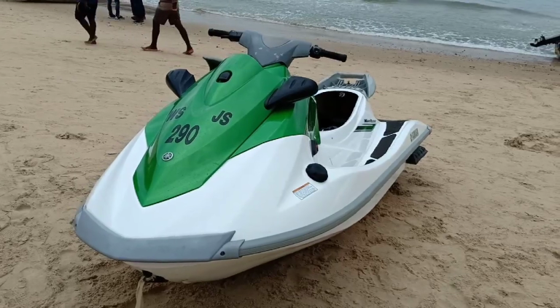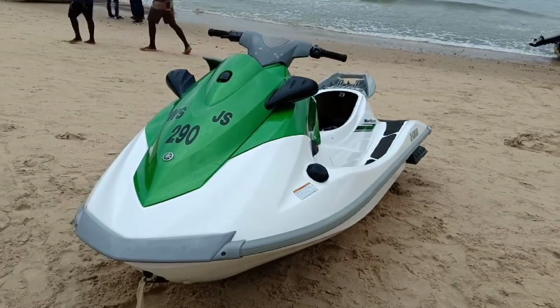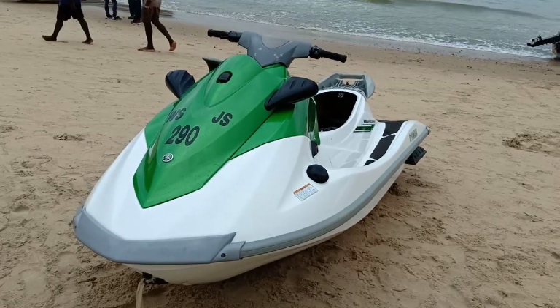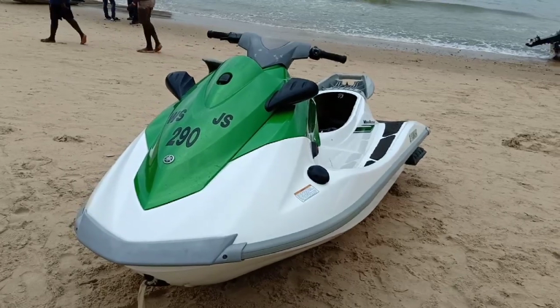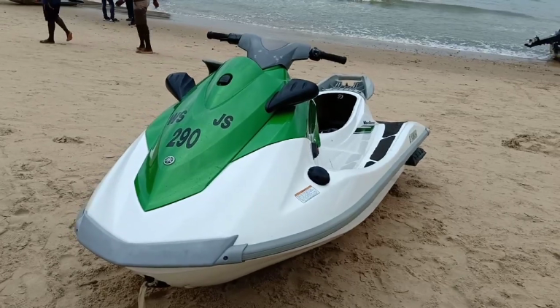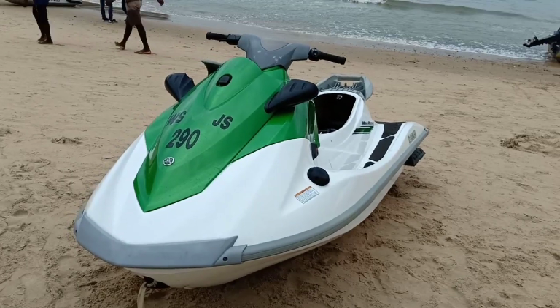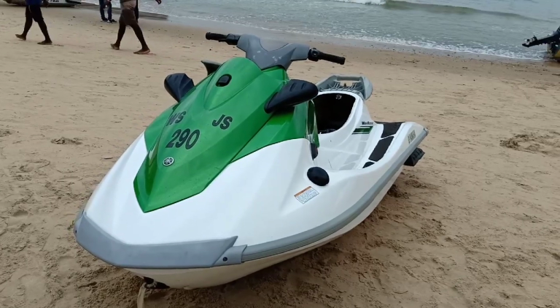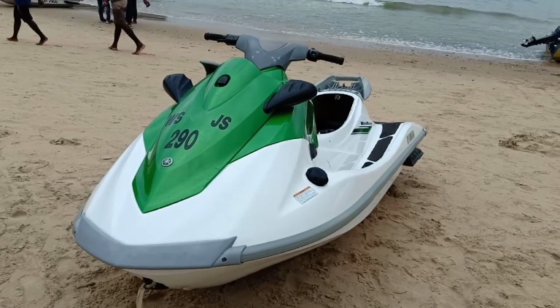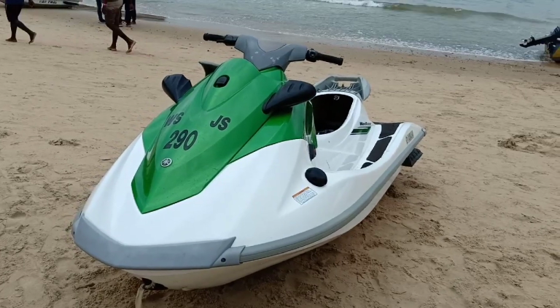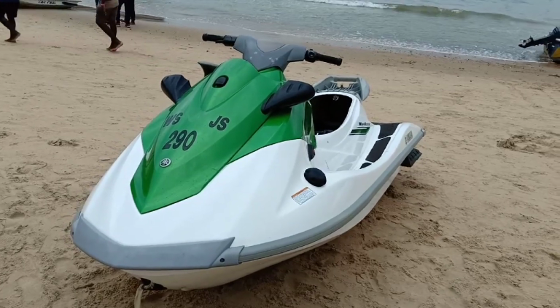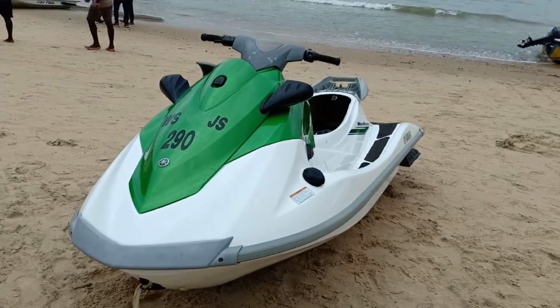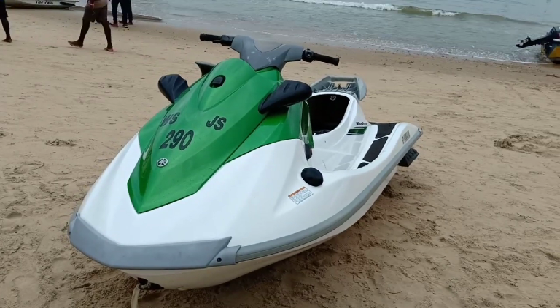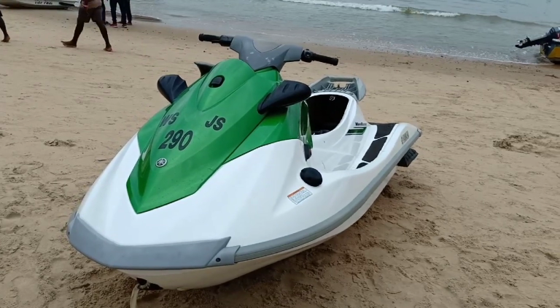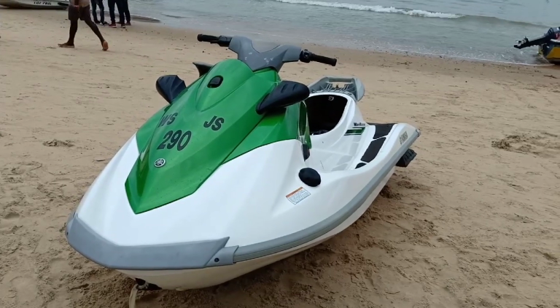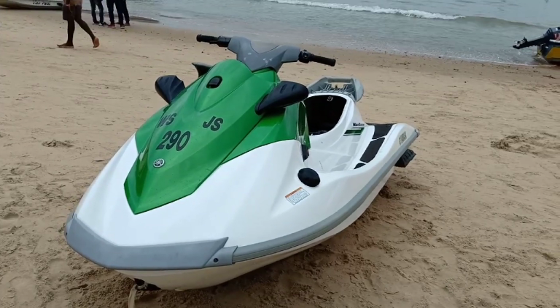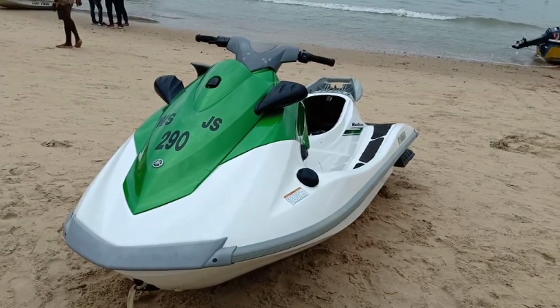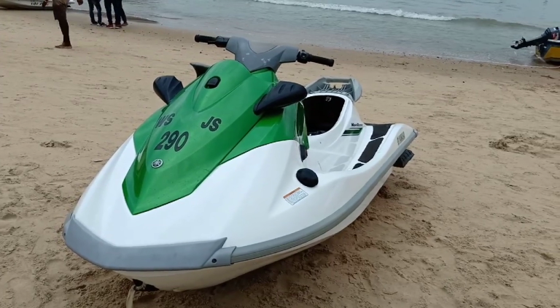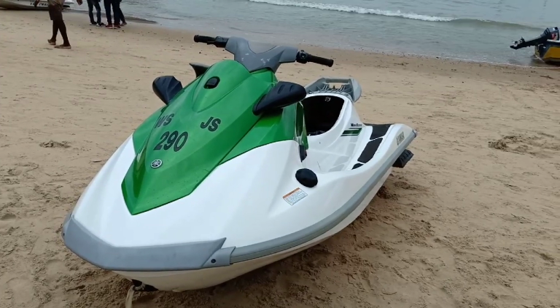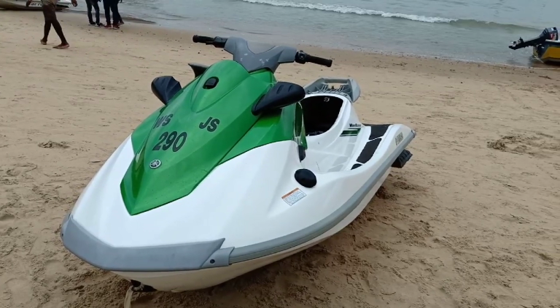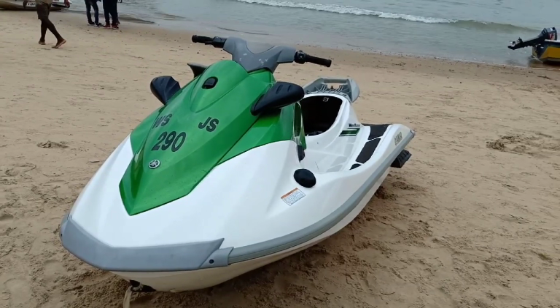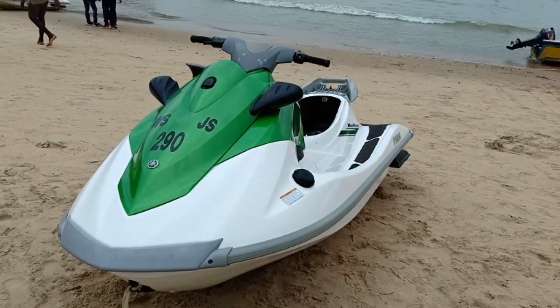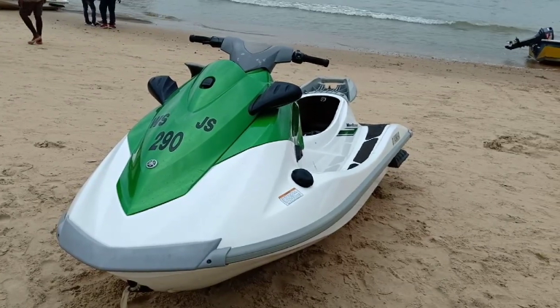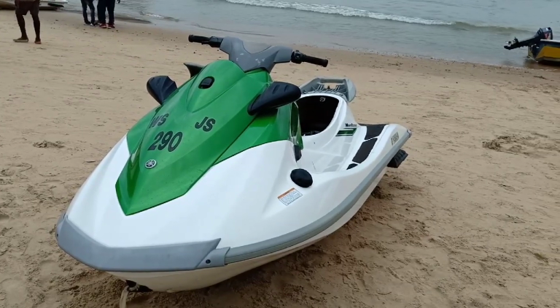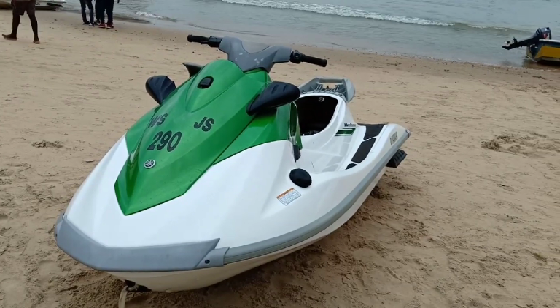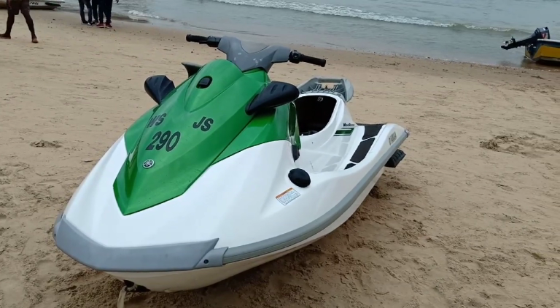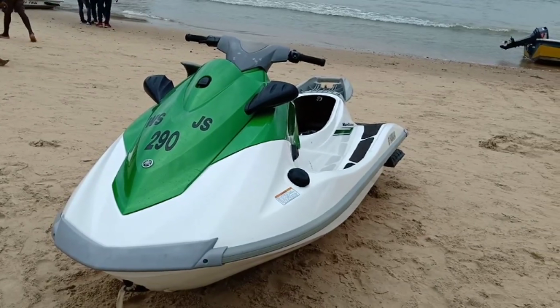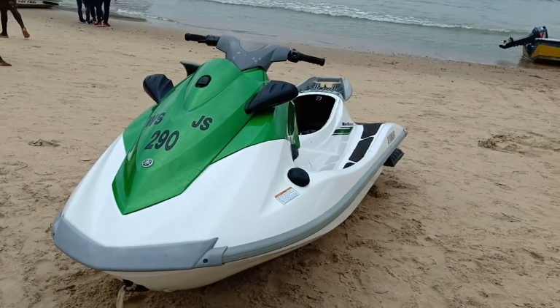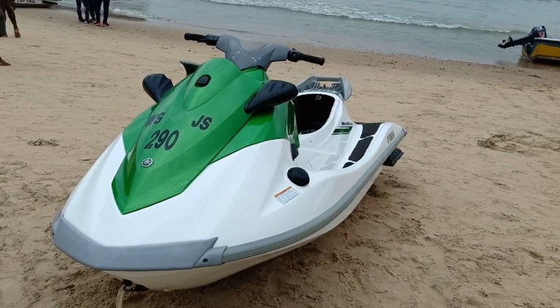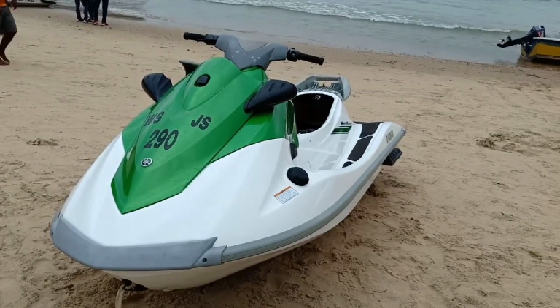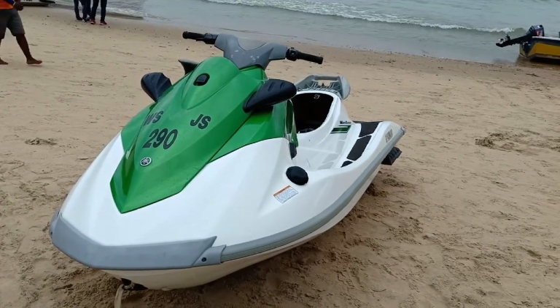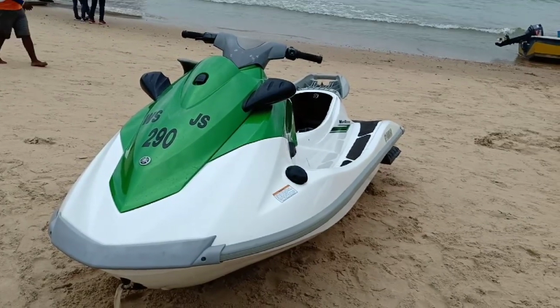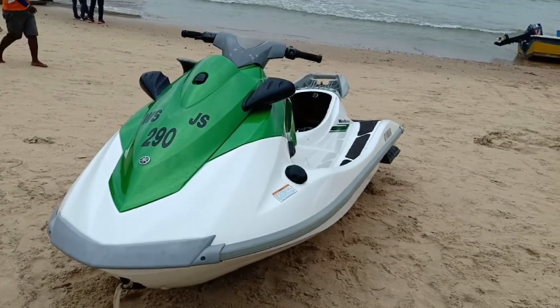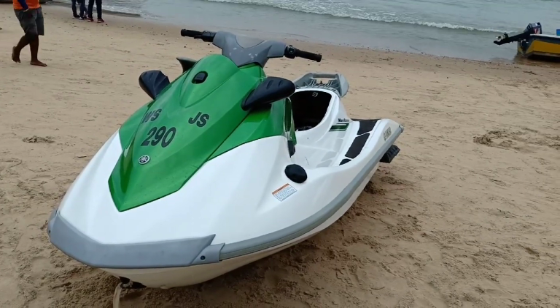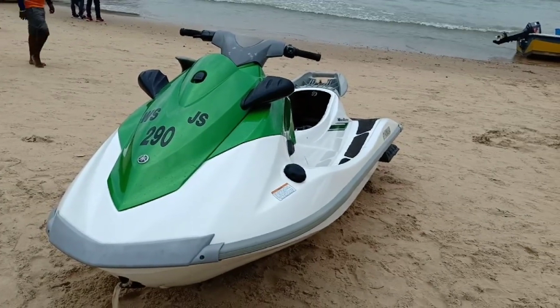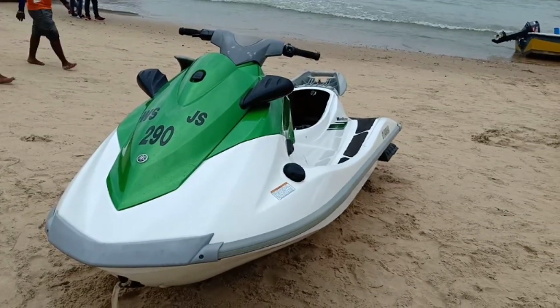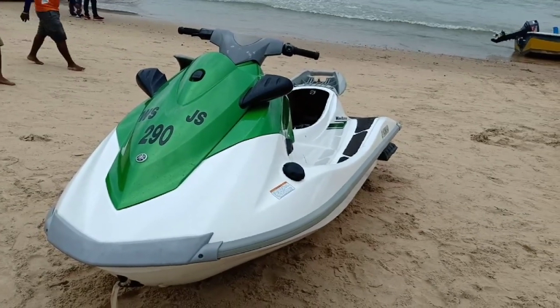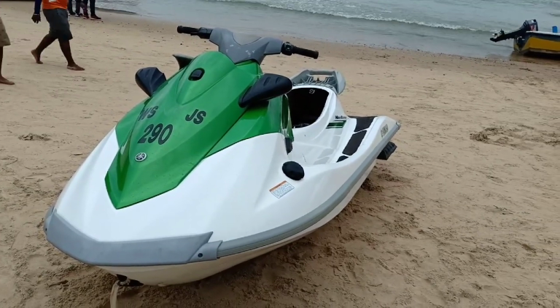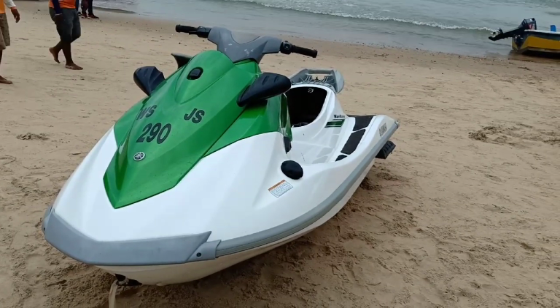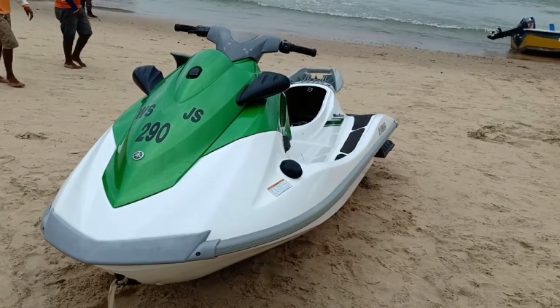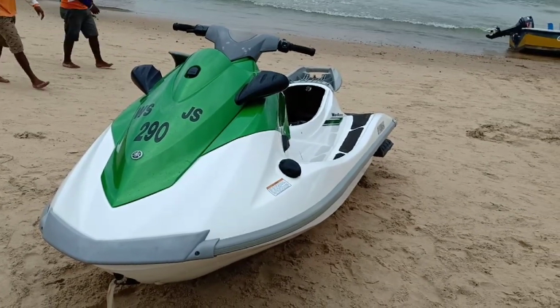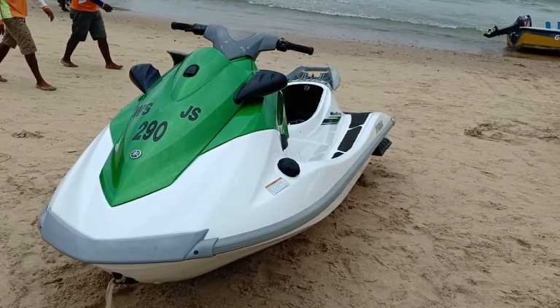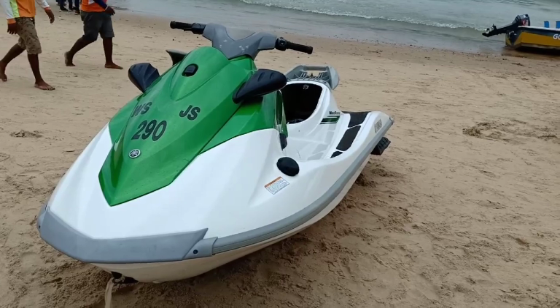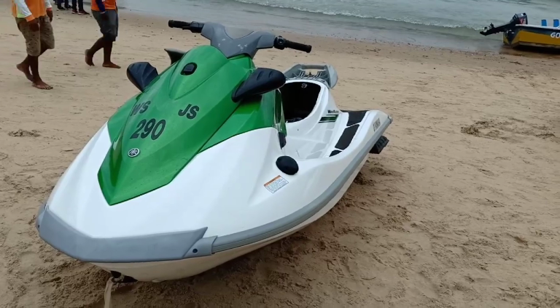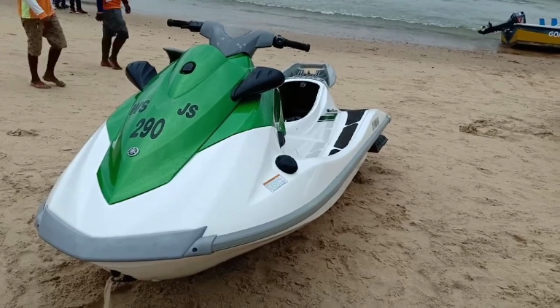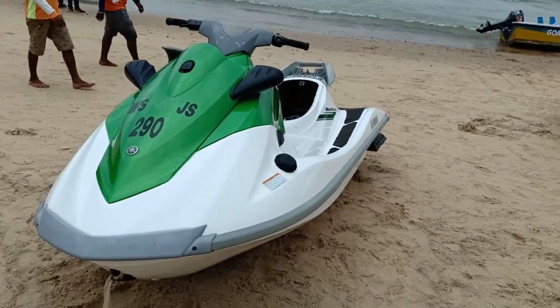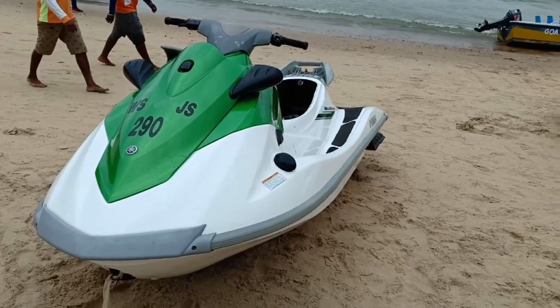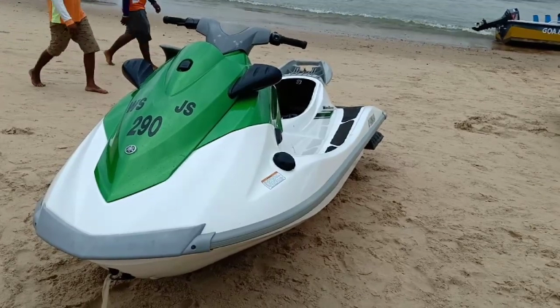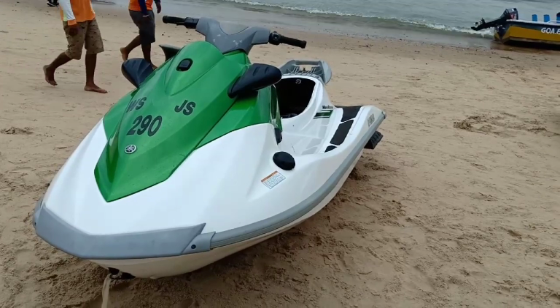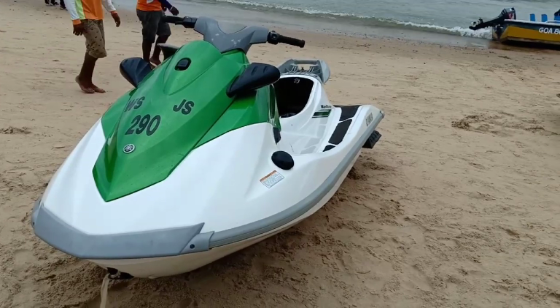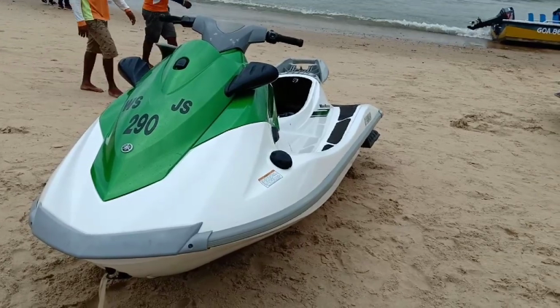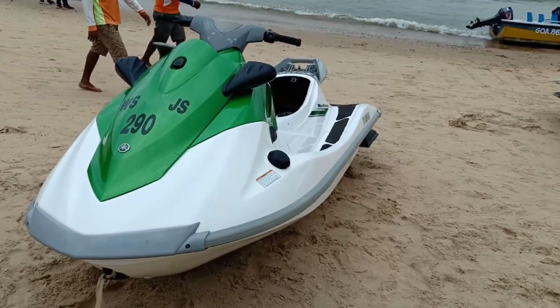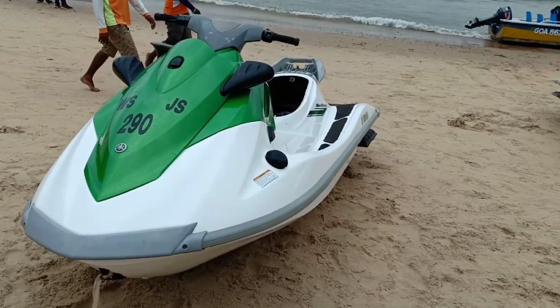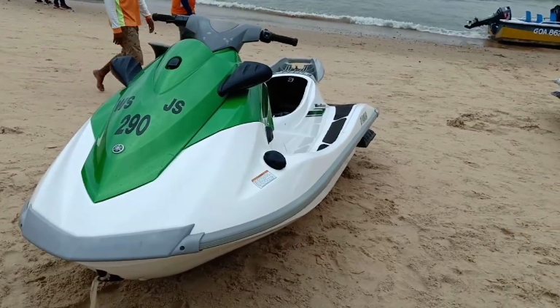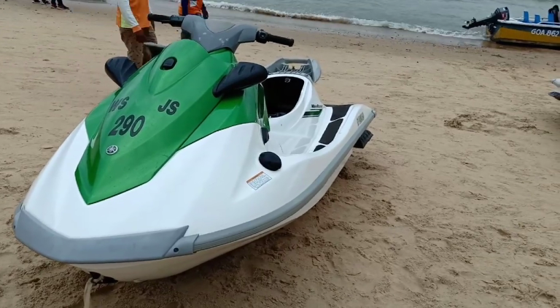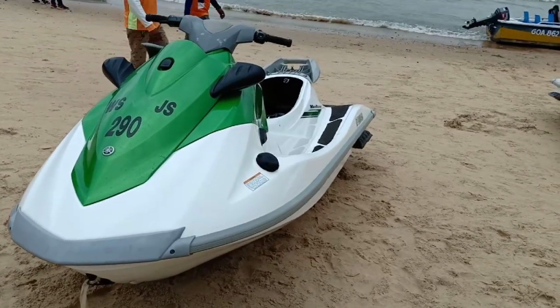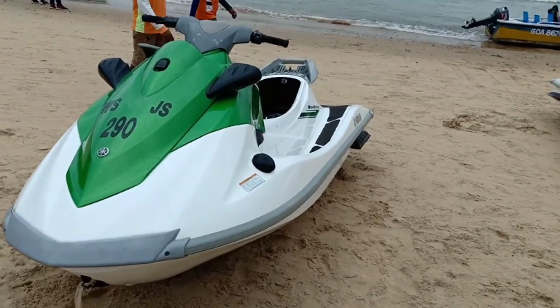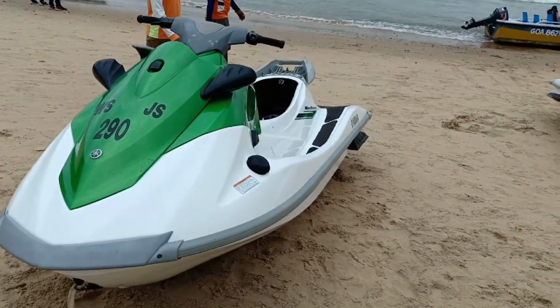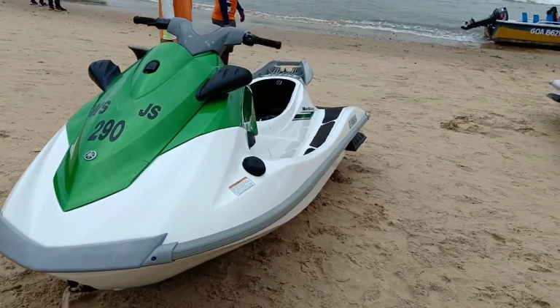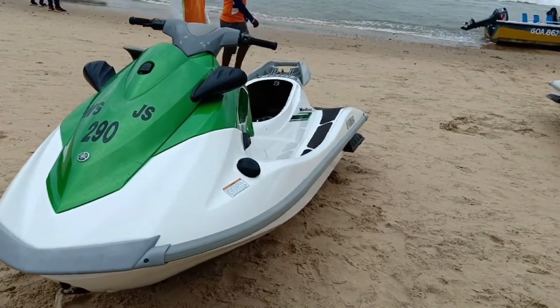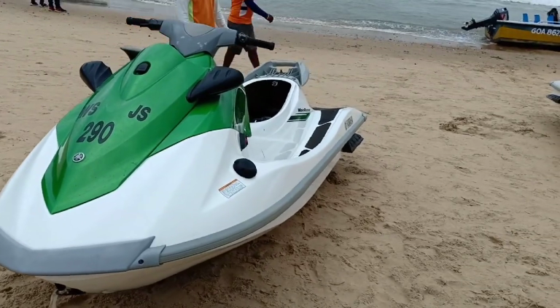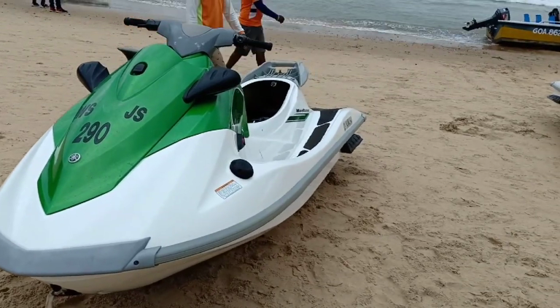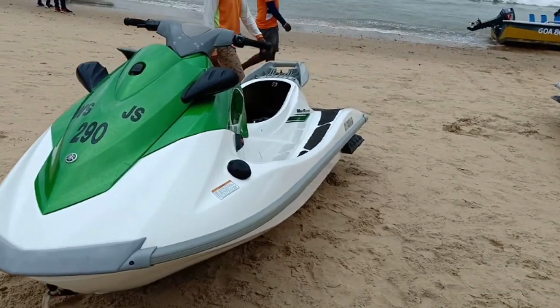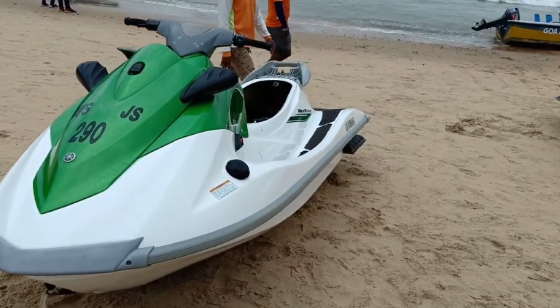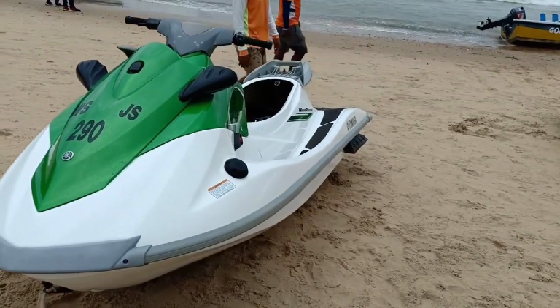Let's take a look at your view. Water is put on Yamaha.